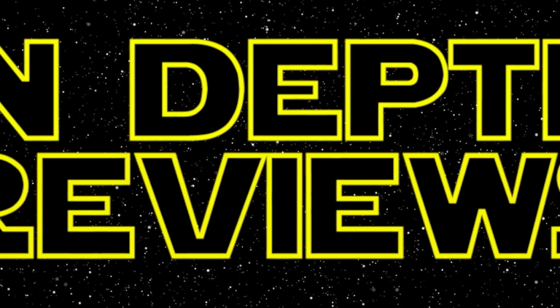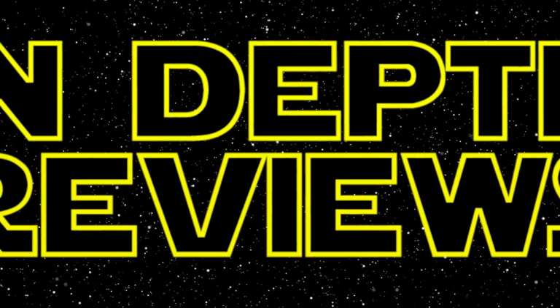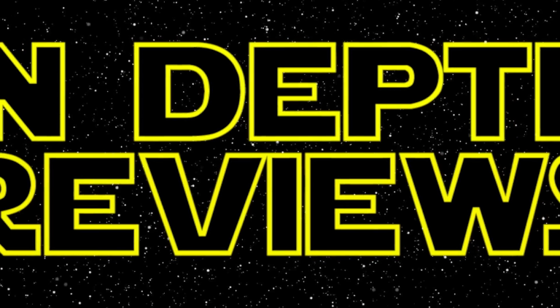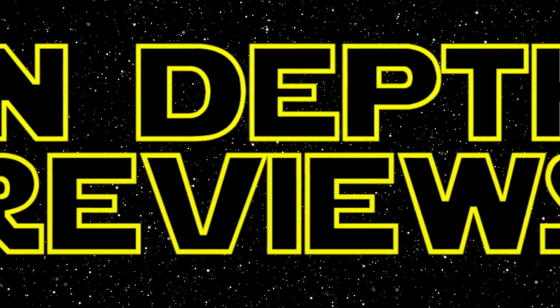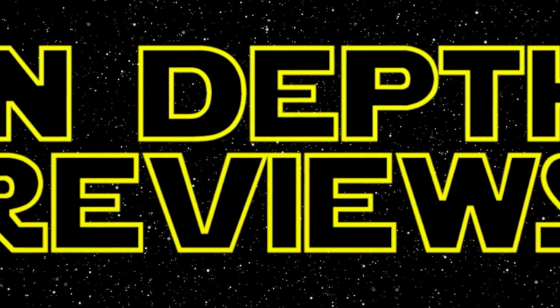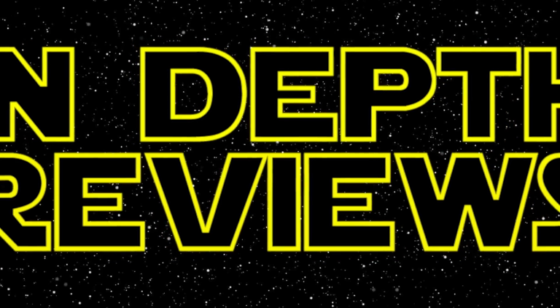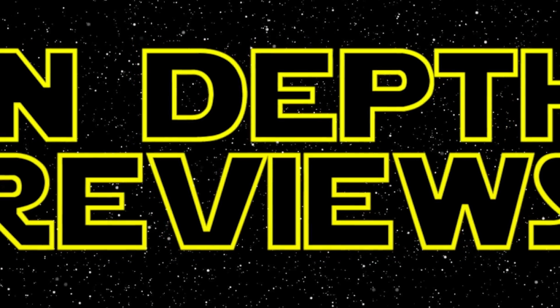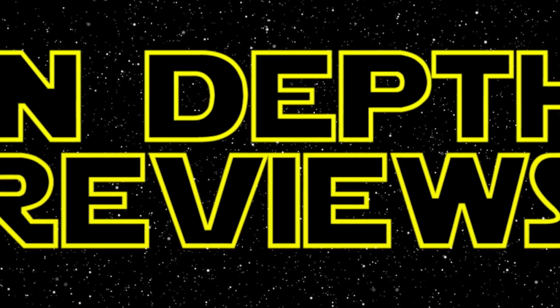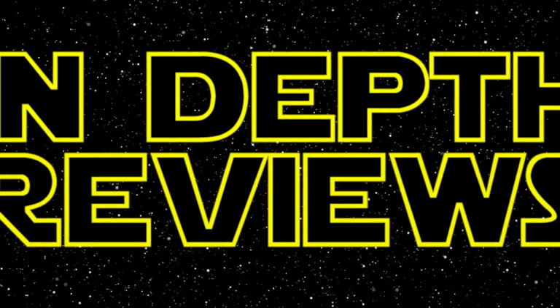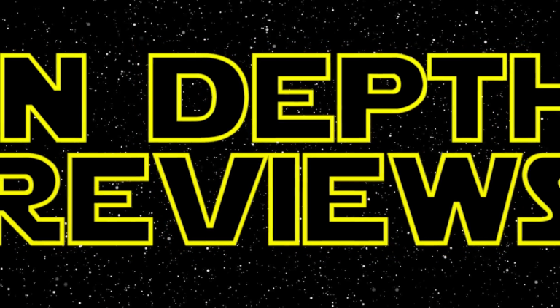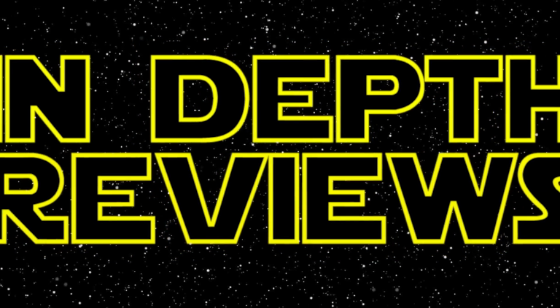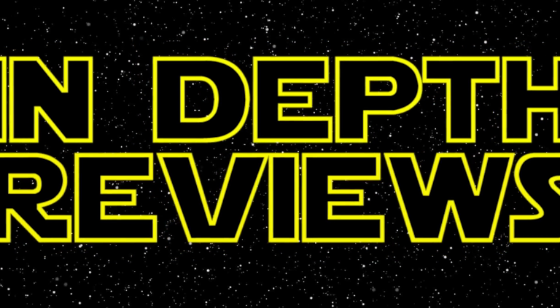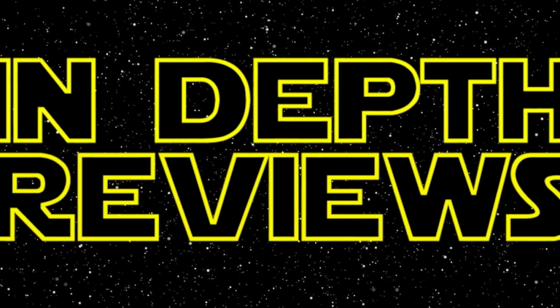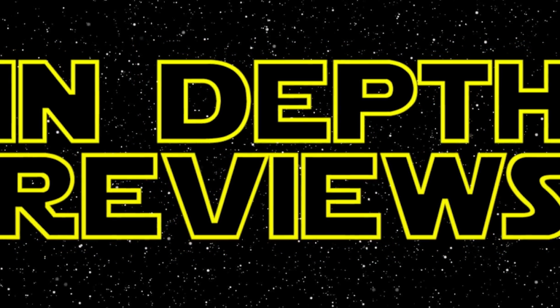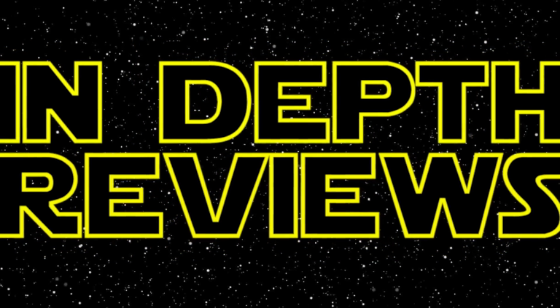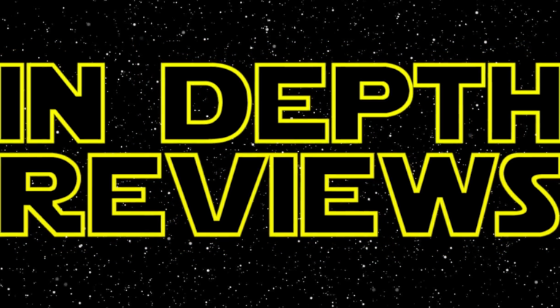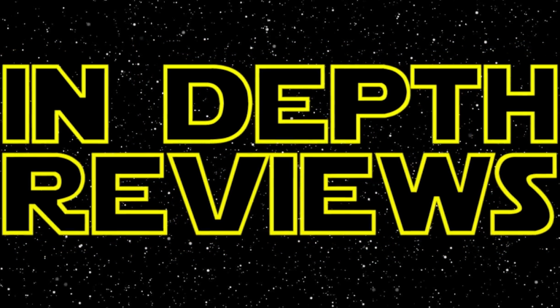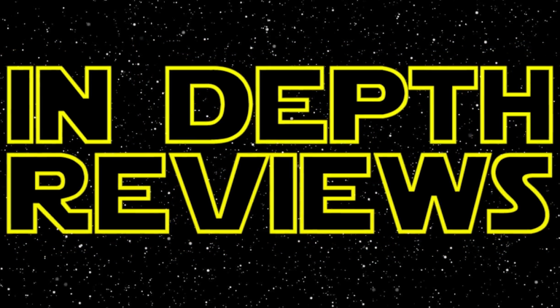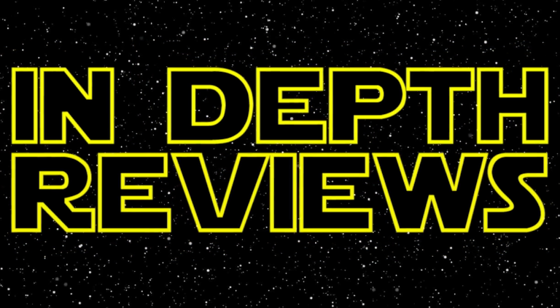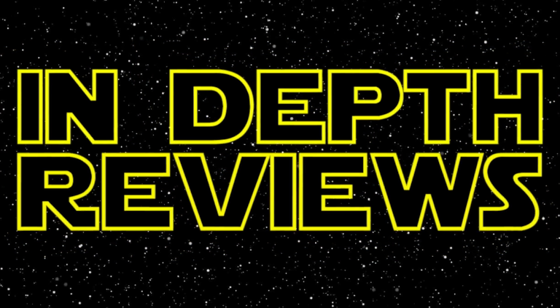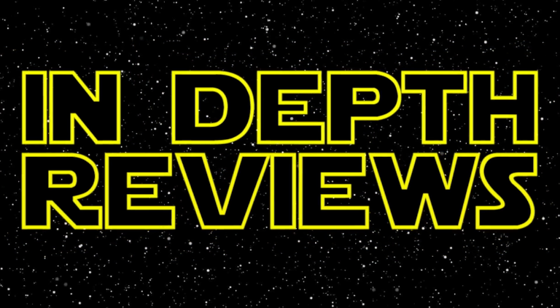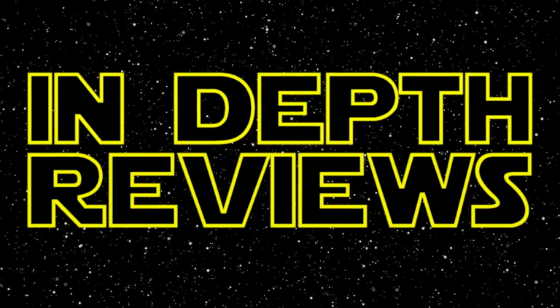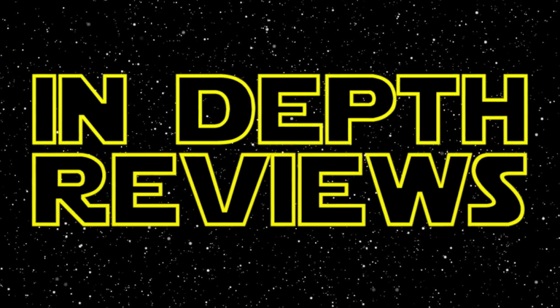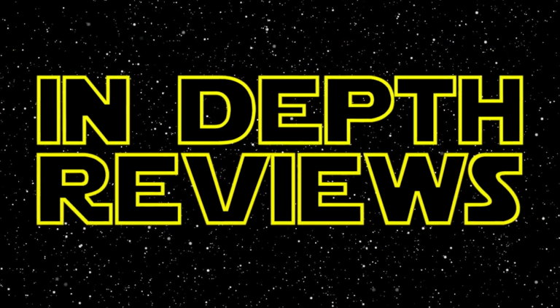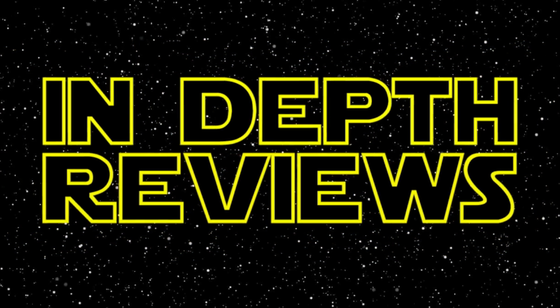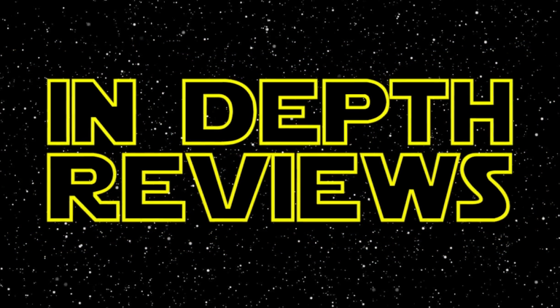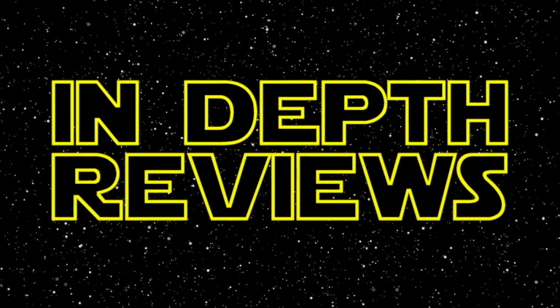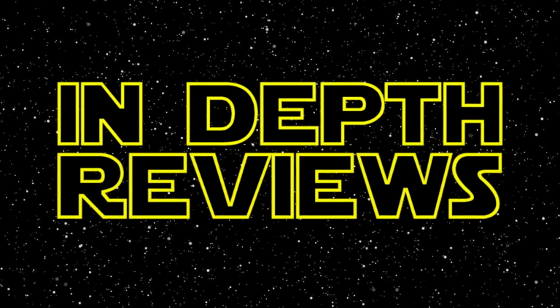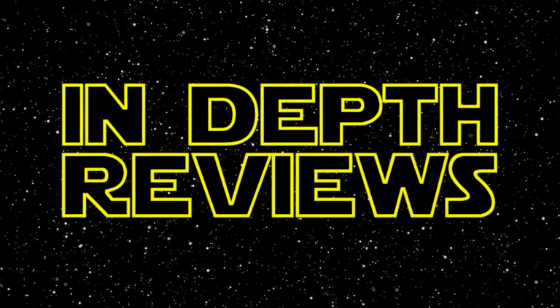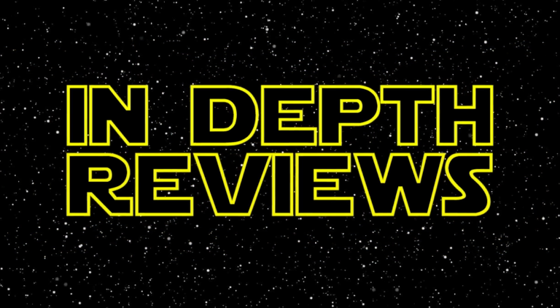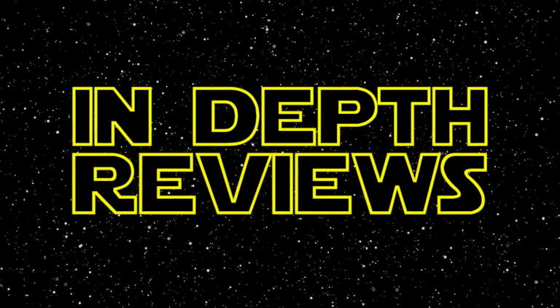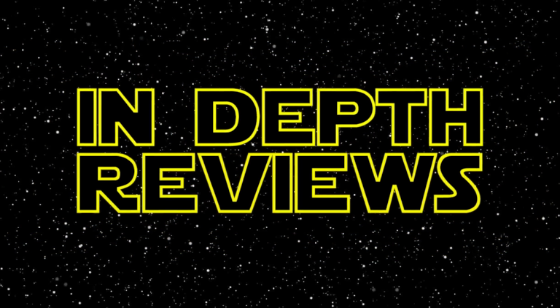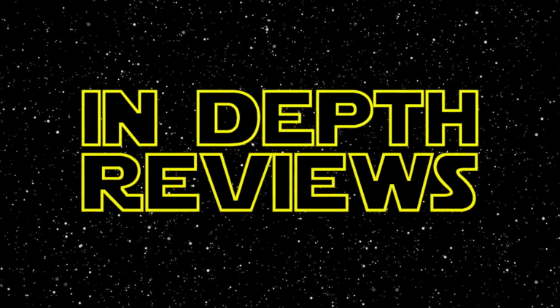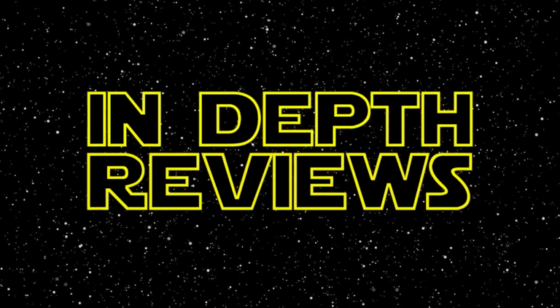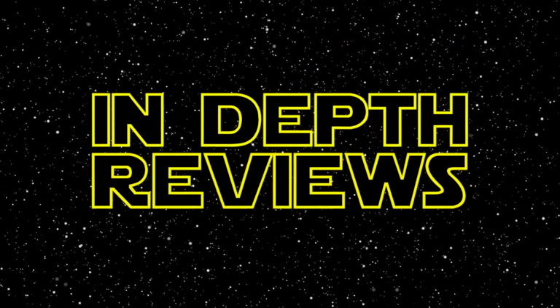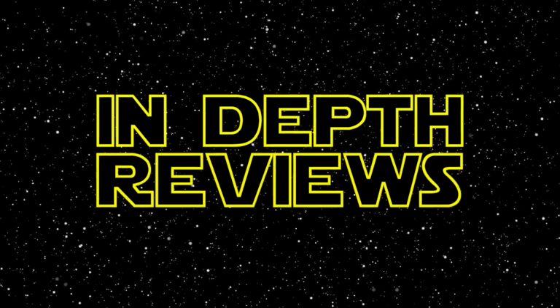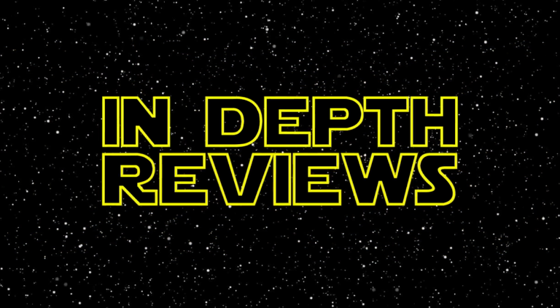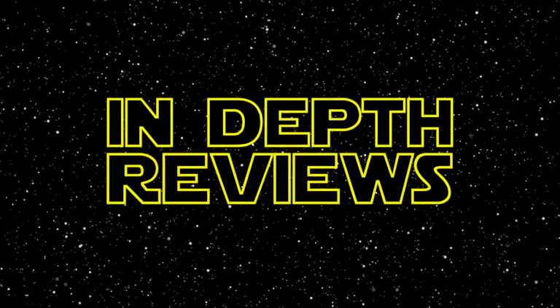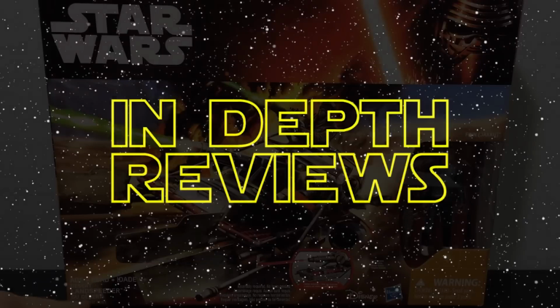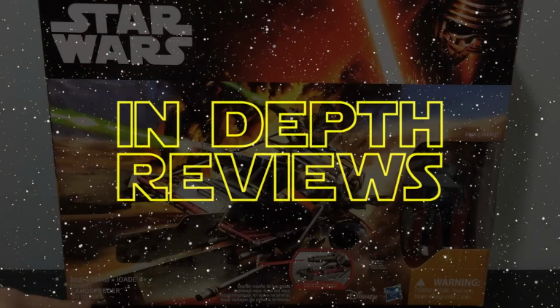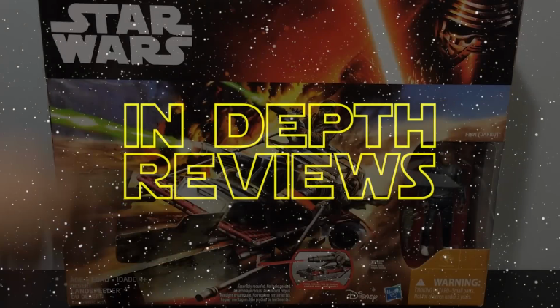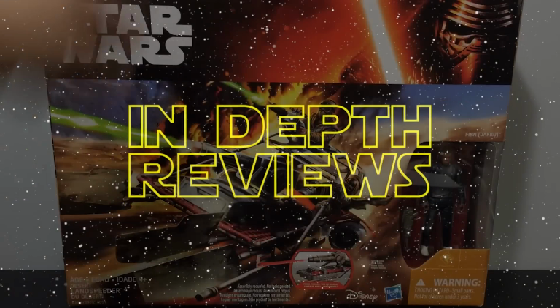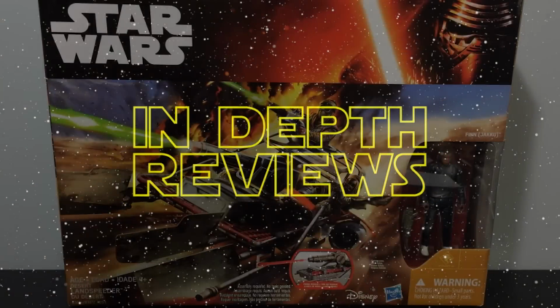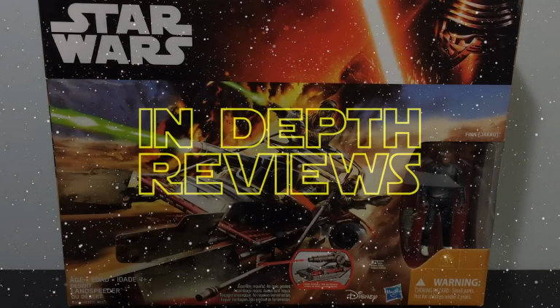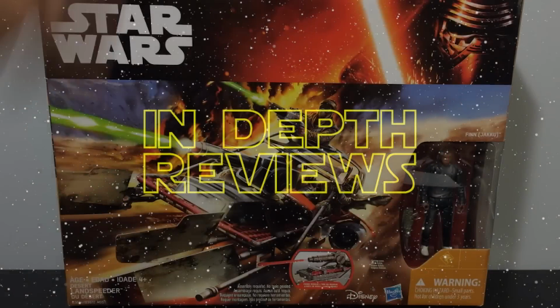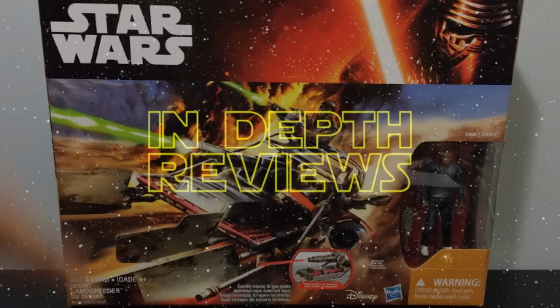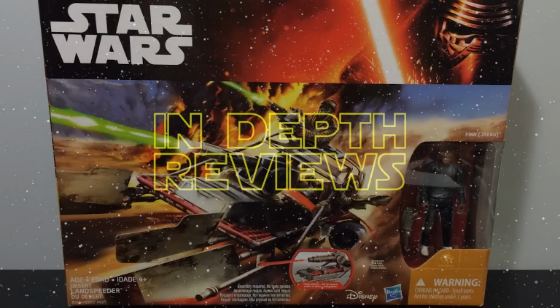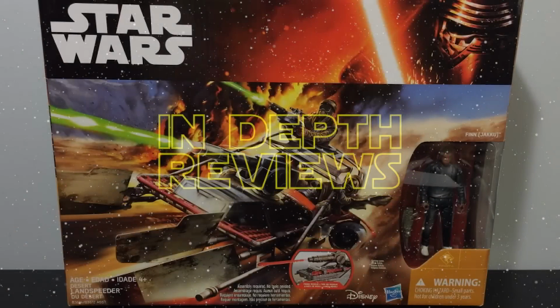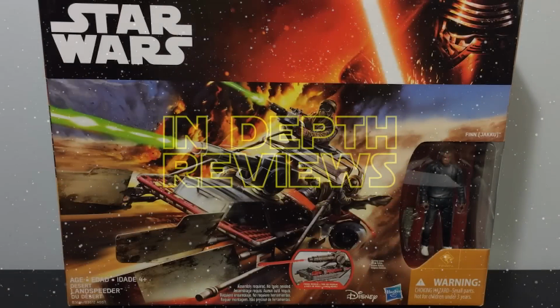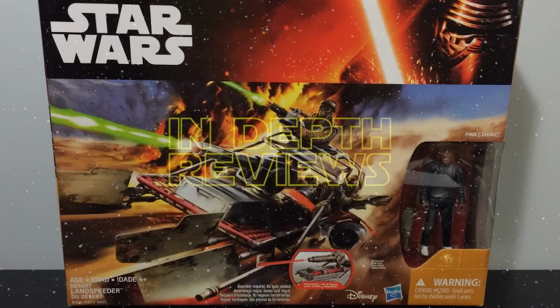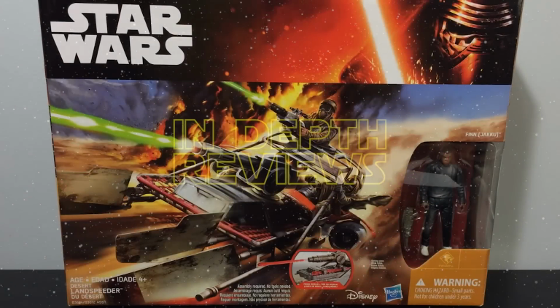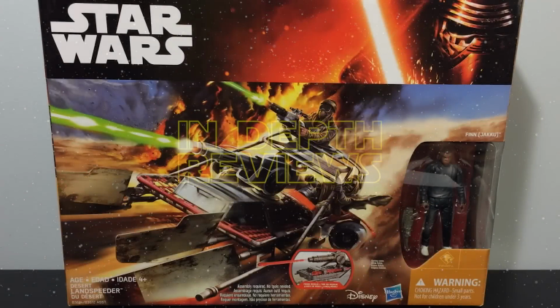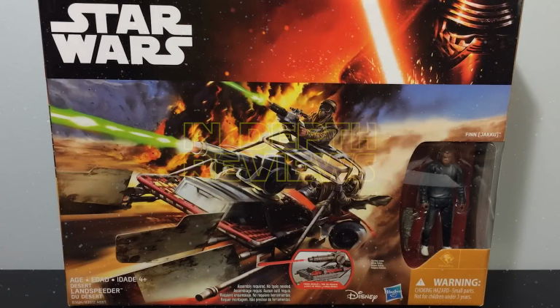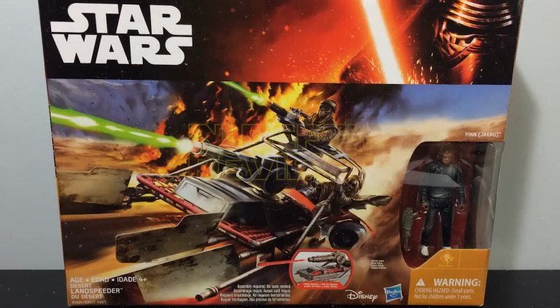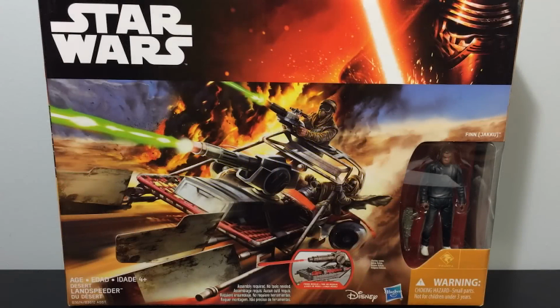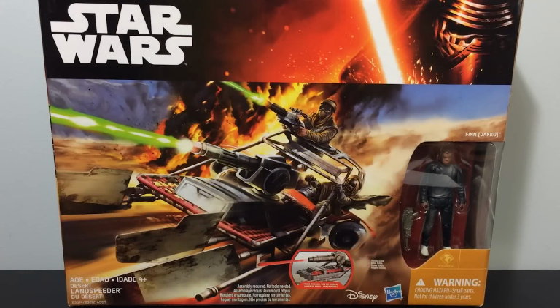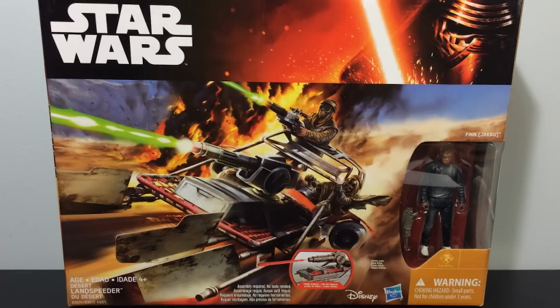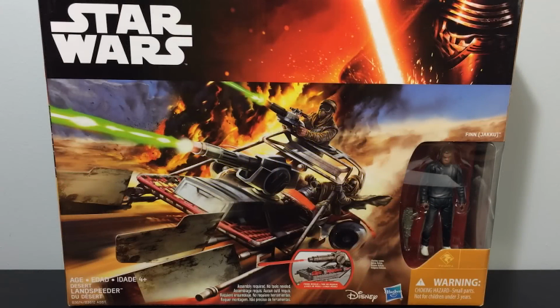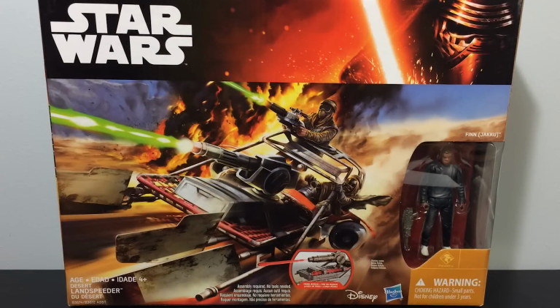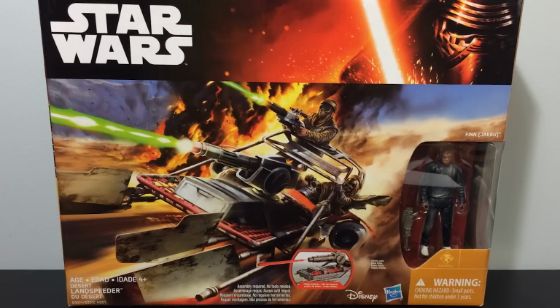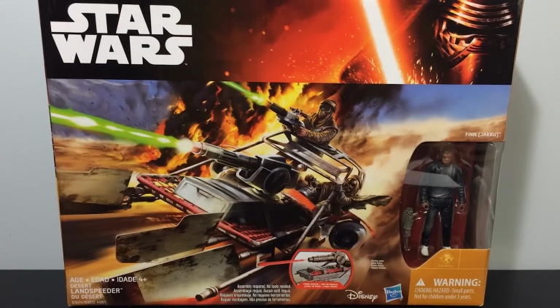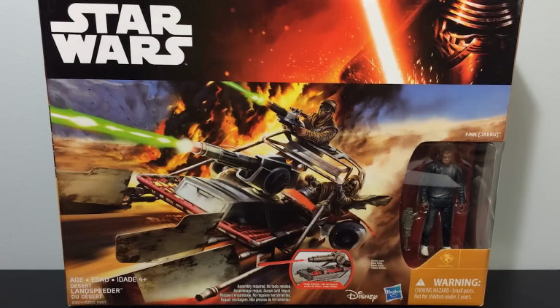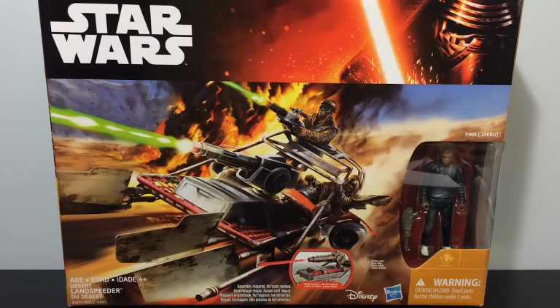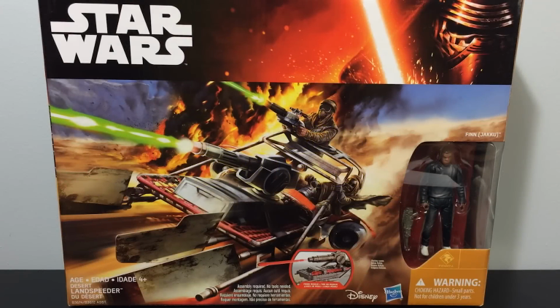Ladies and gentlemen, today's end of the review is of the Star Wars Desert Landspeeder. Let's do this.